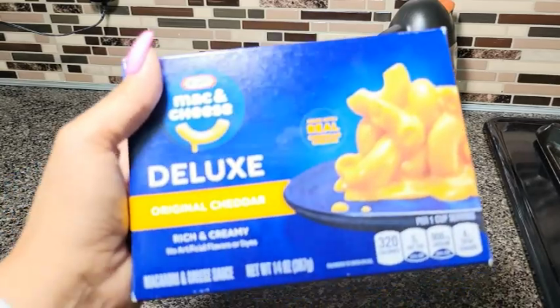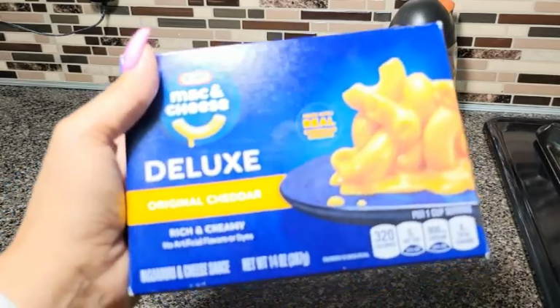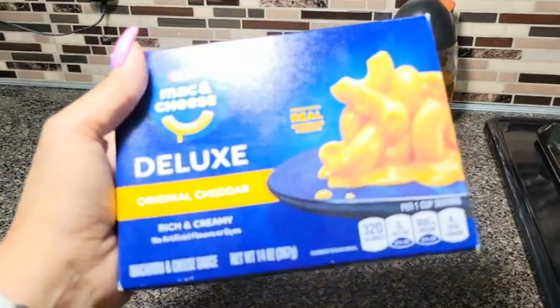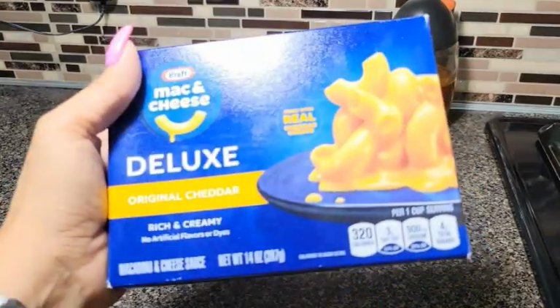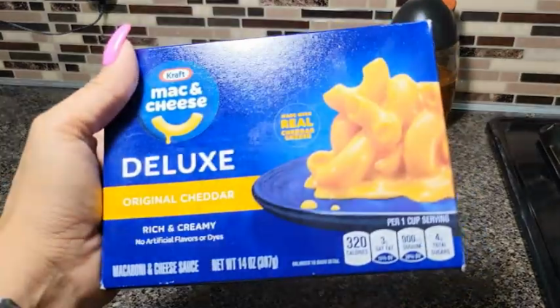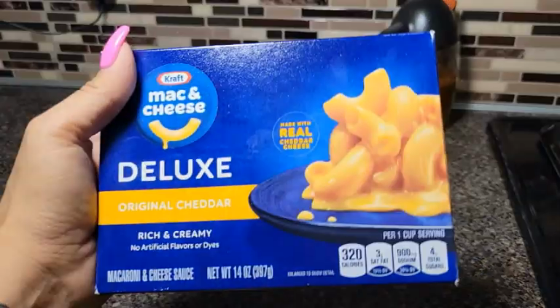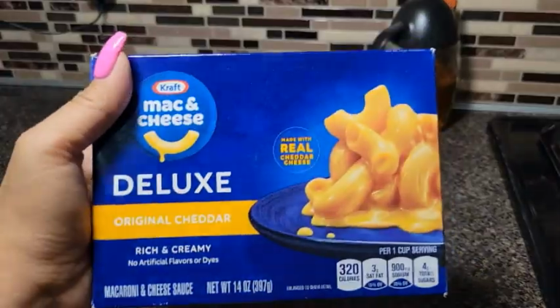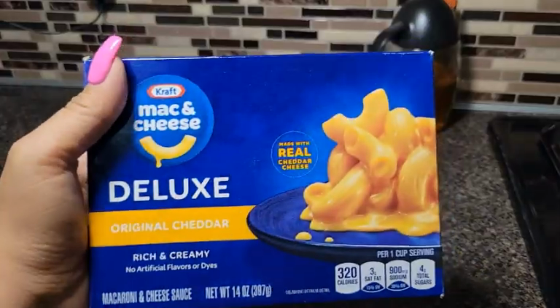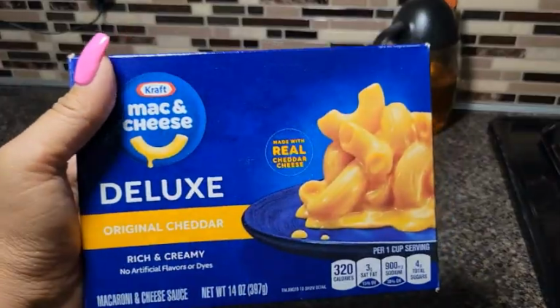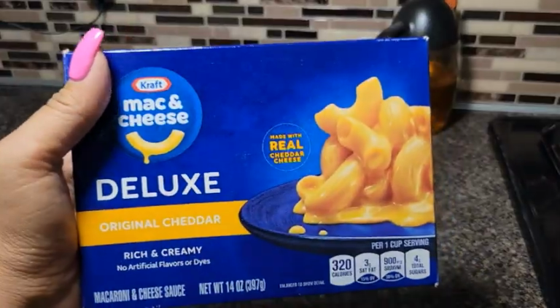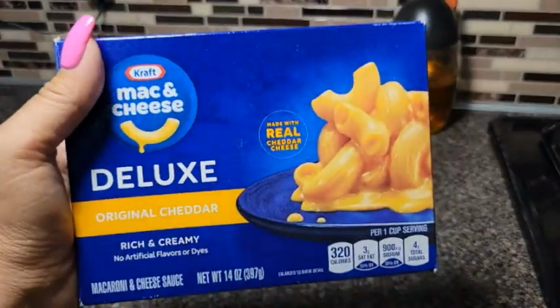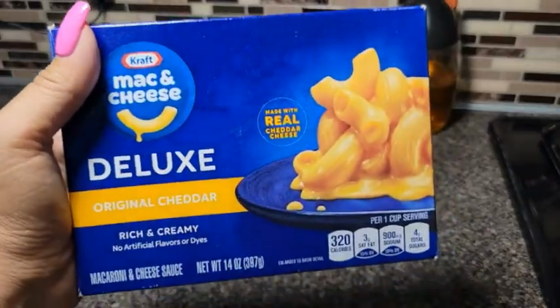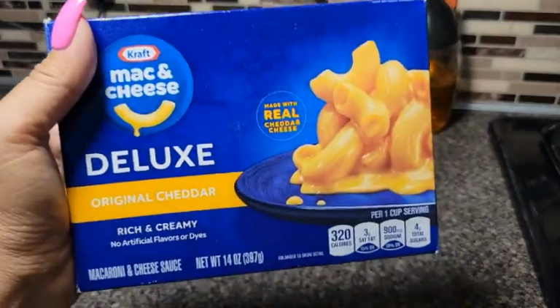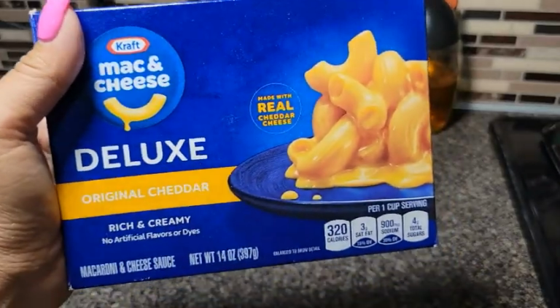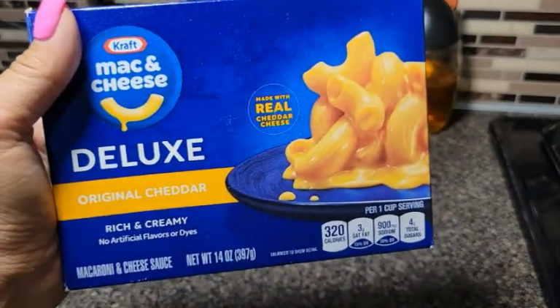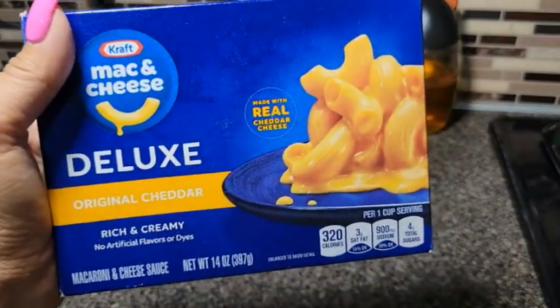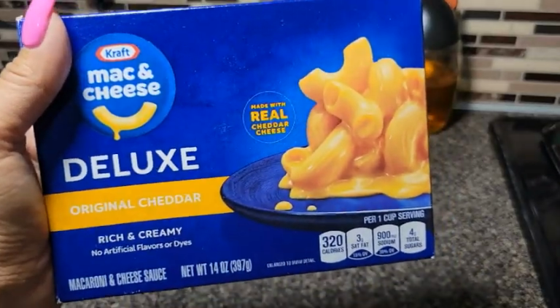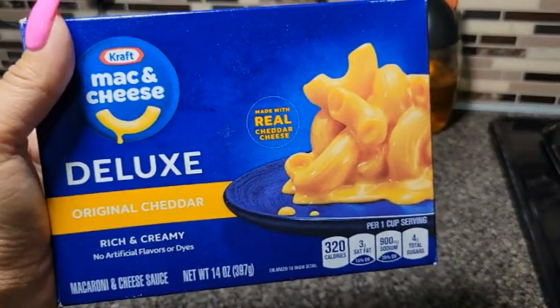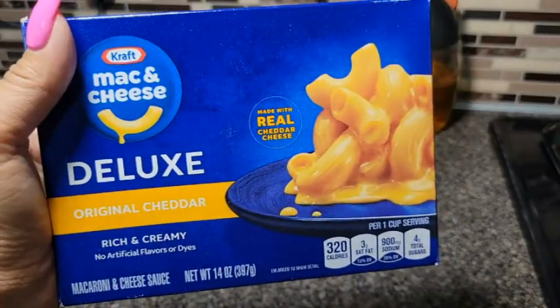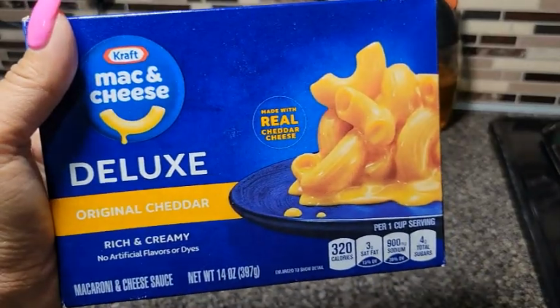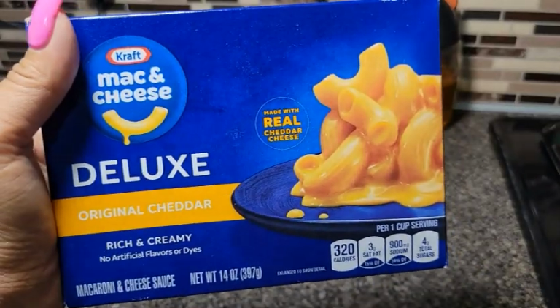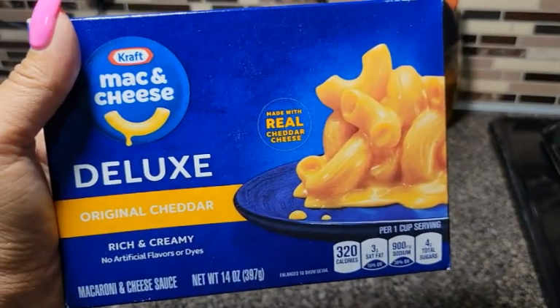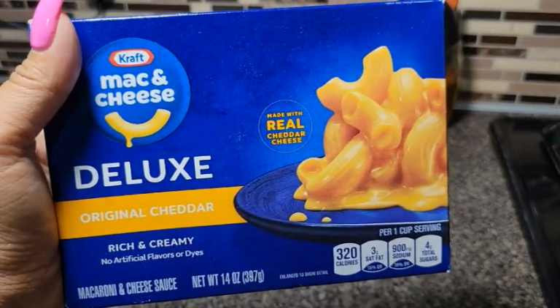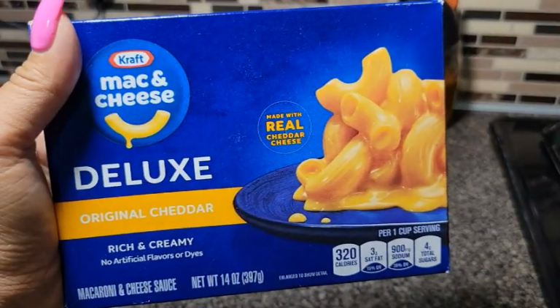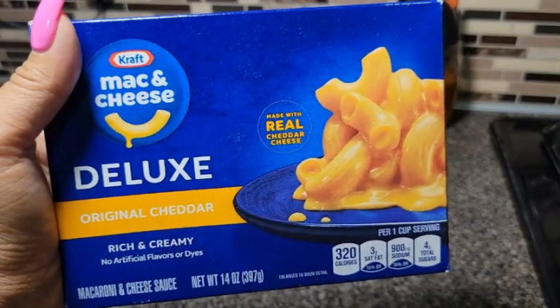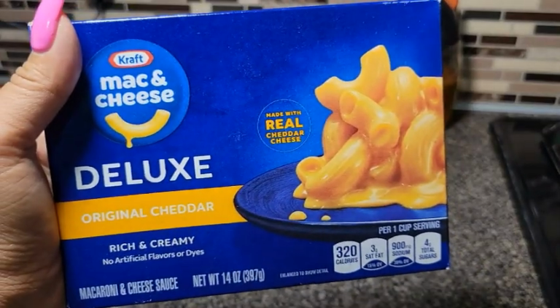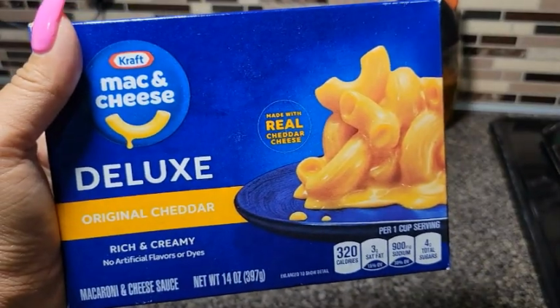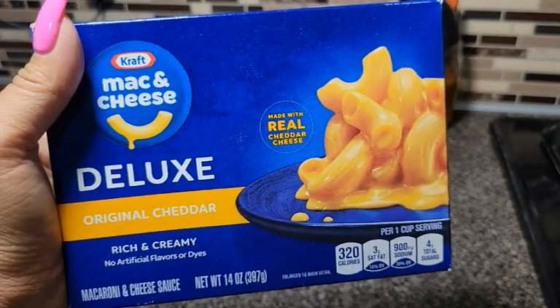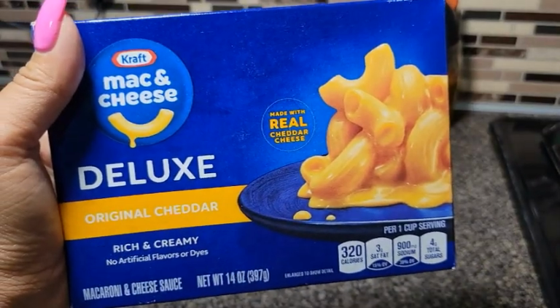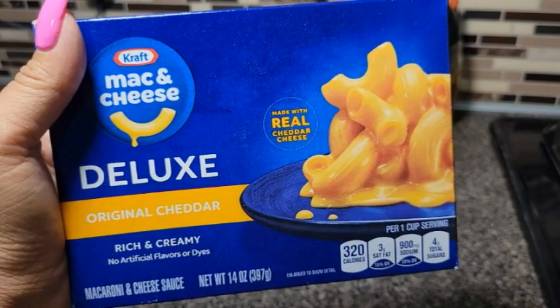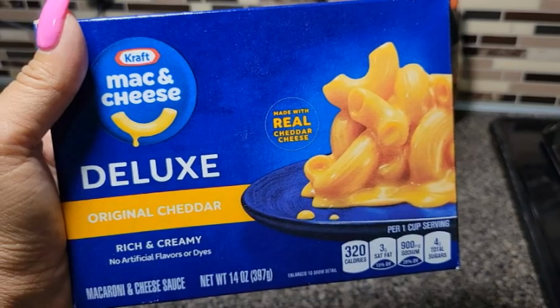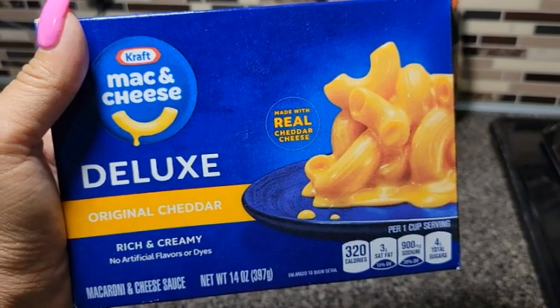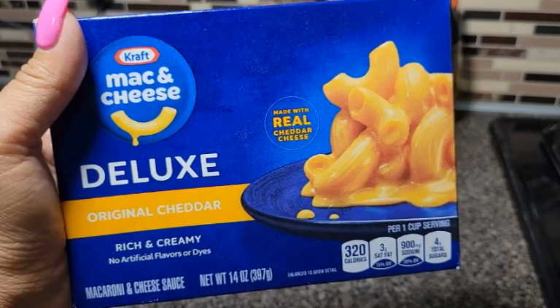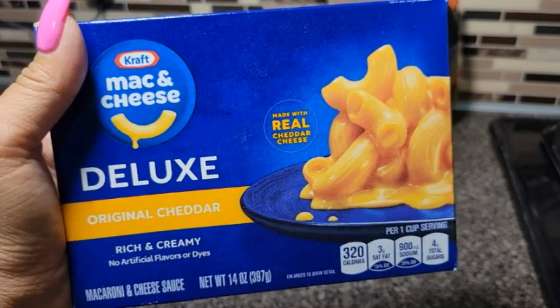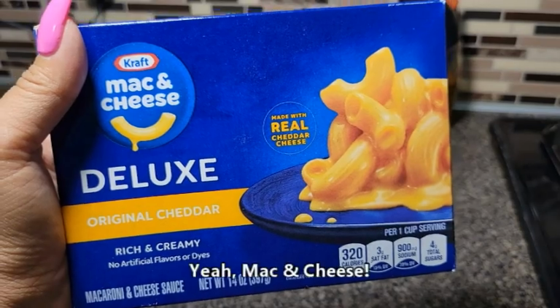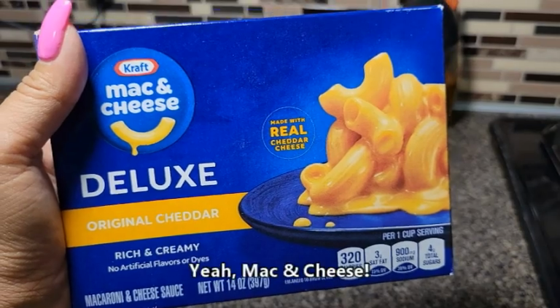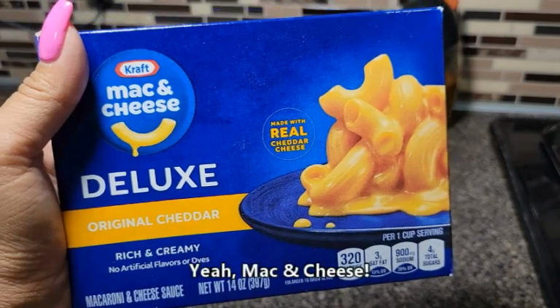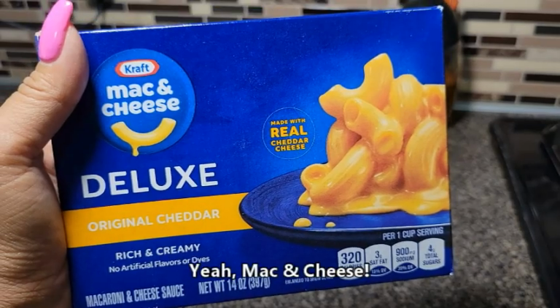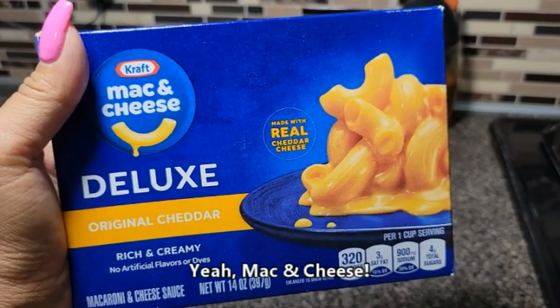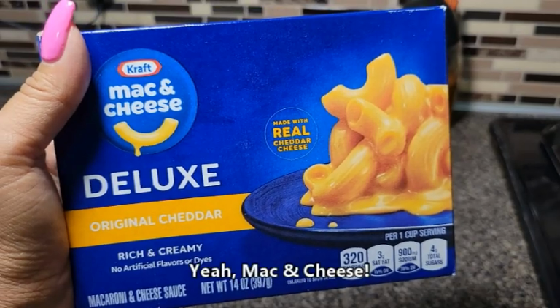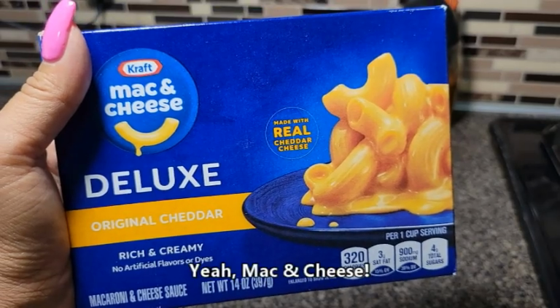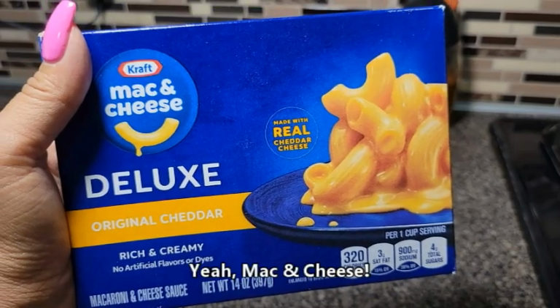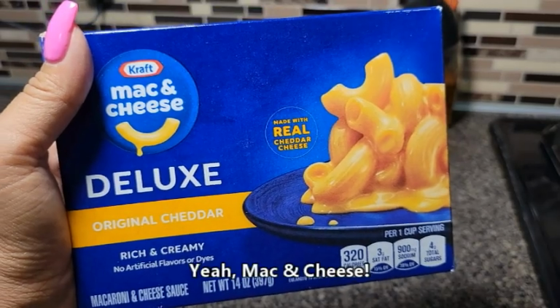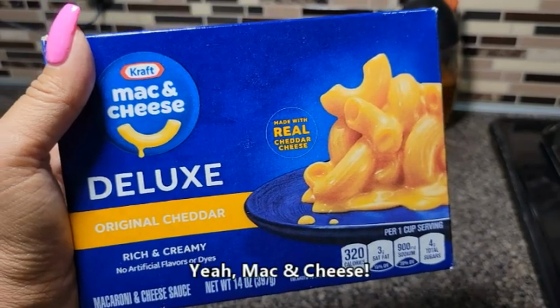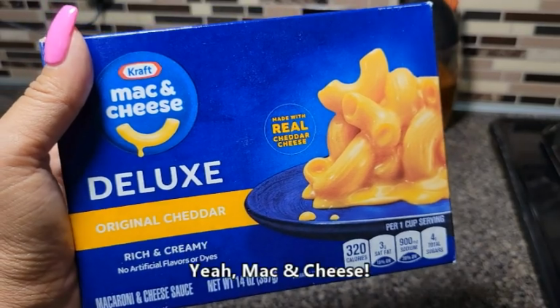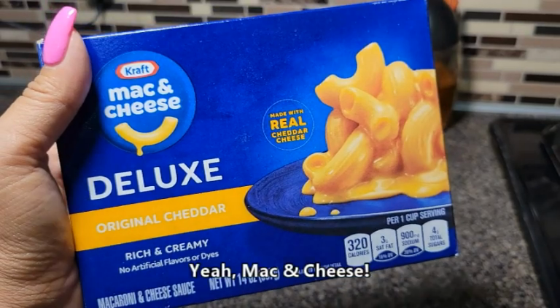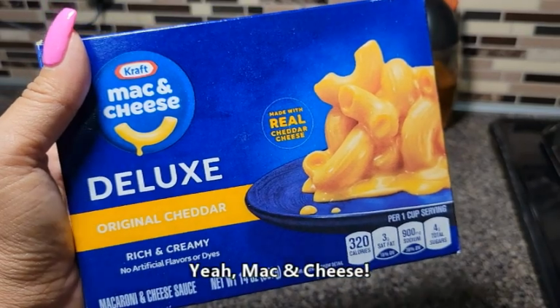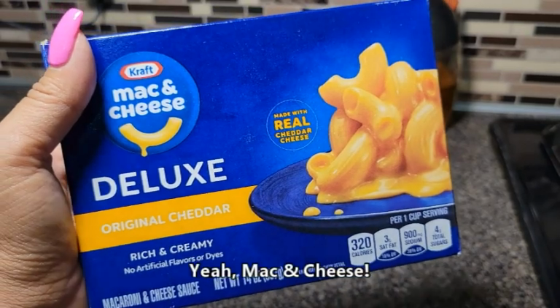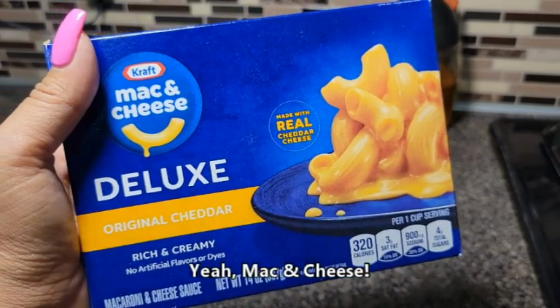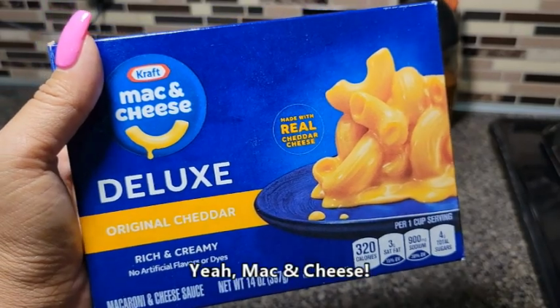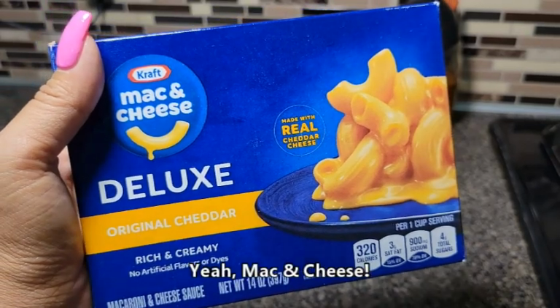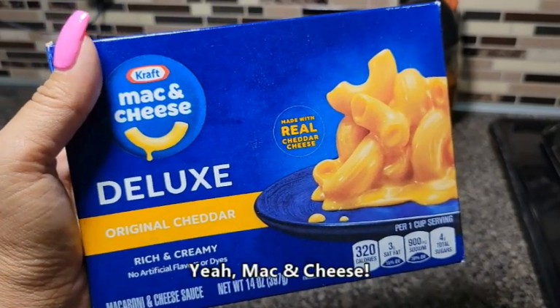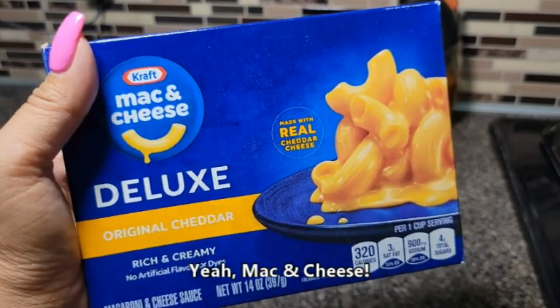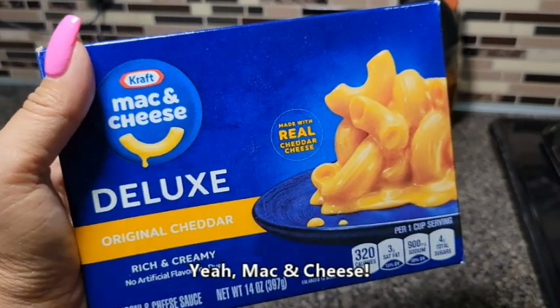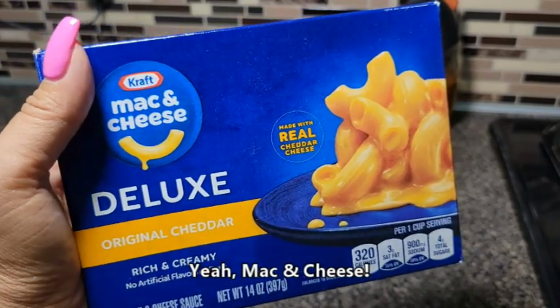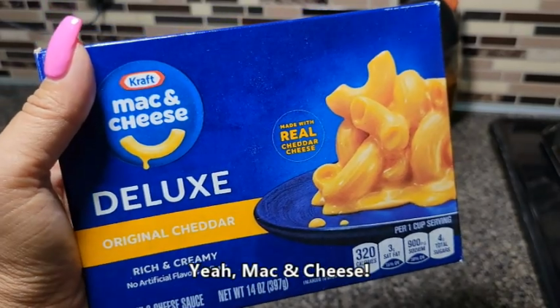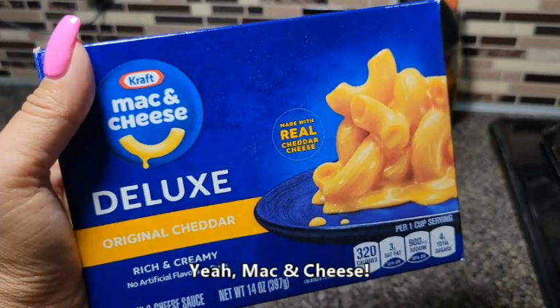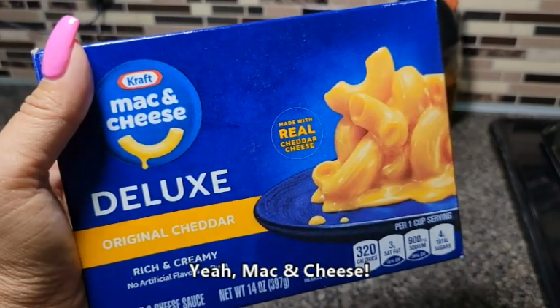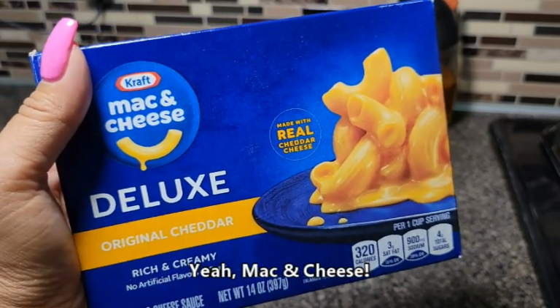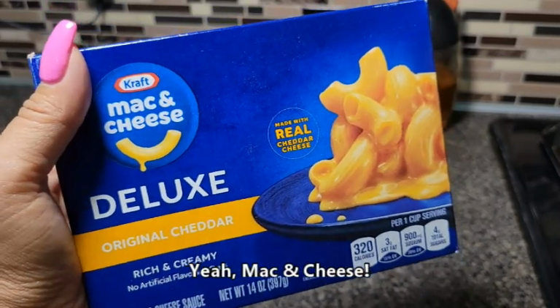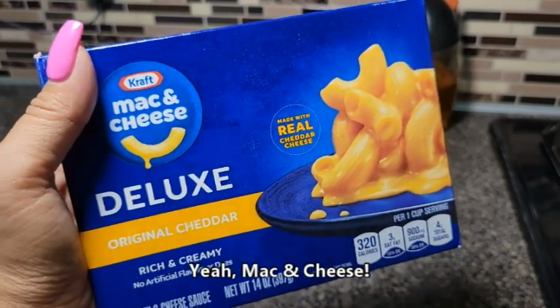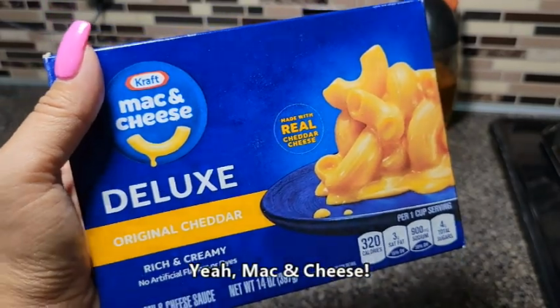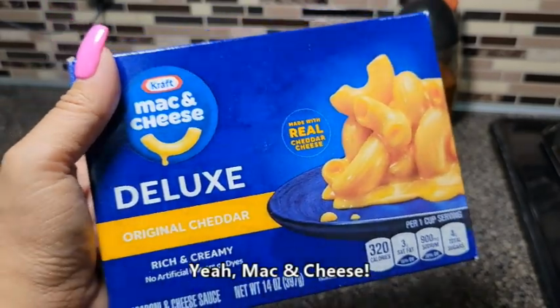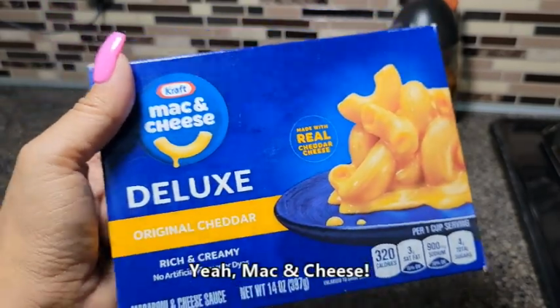Hello friends! Today we're going to be making Kraft Macaroni and Cheese Deluxe, the original cheddar.